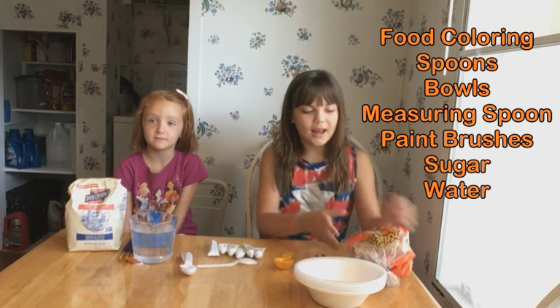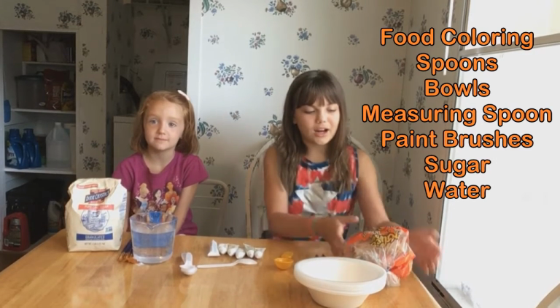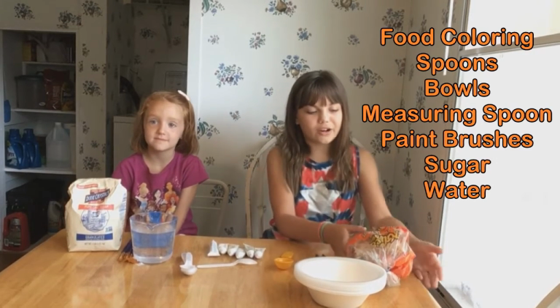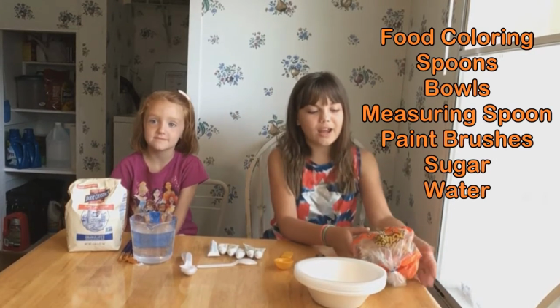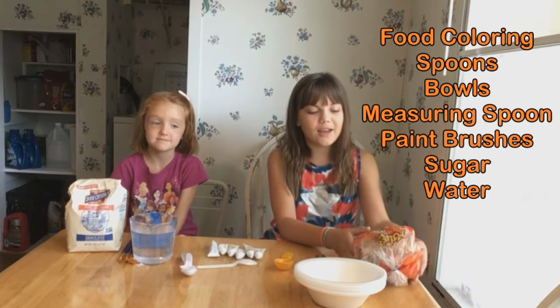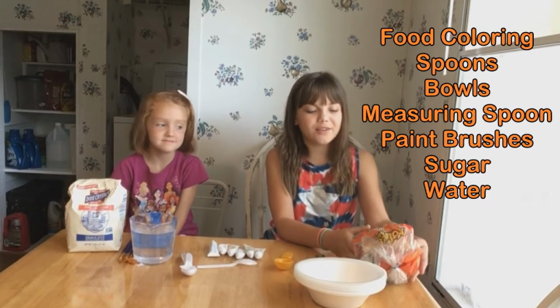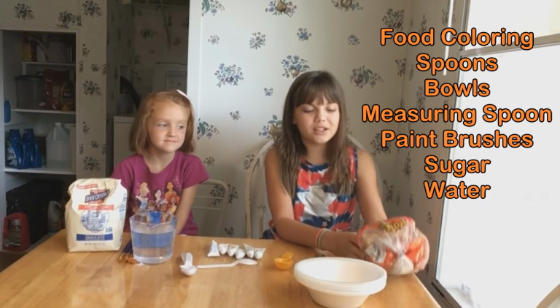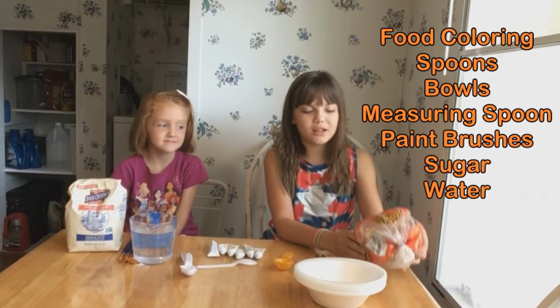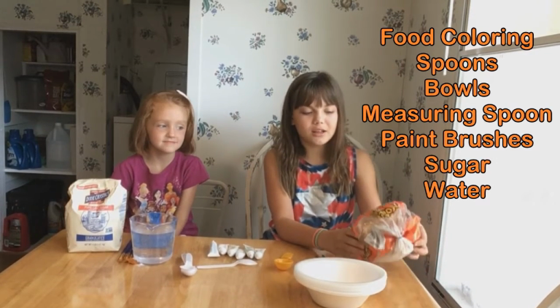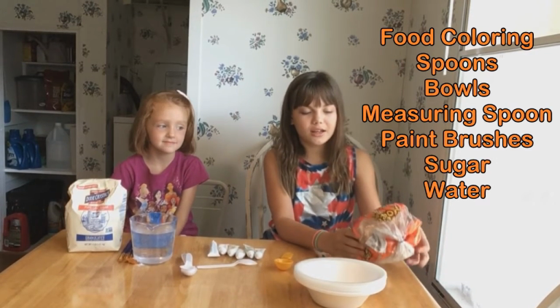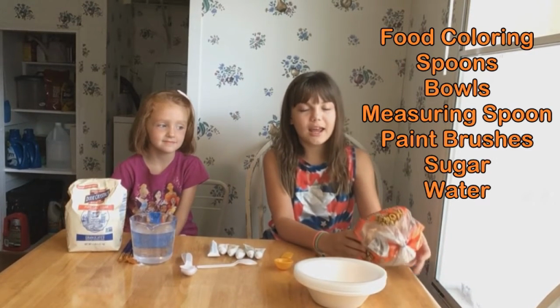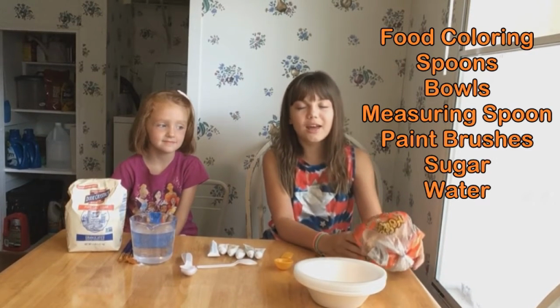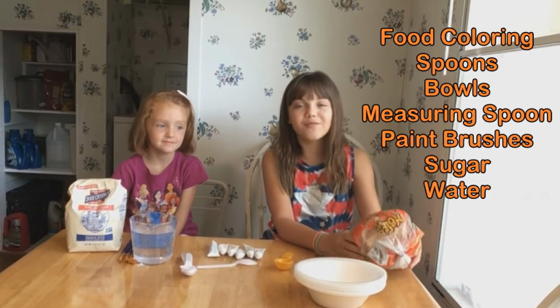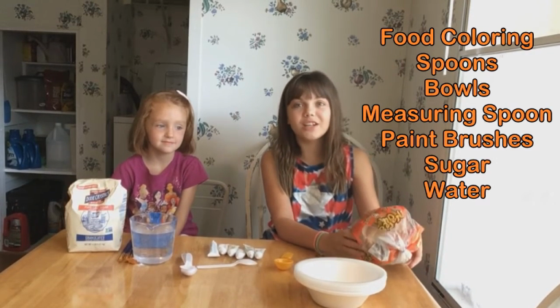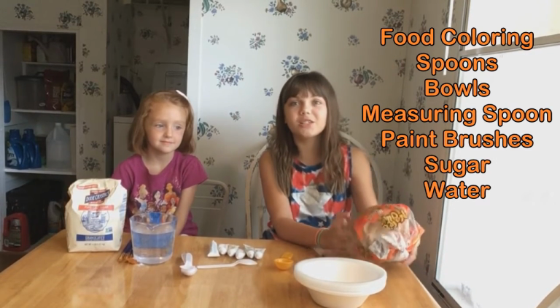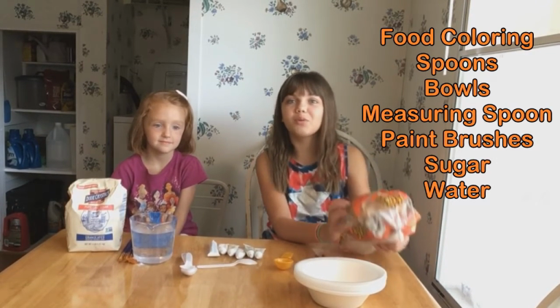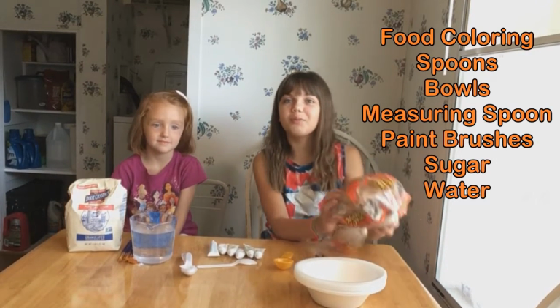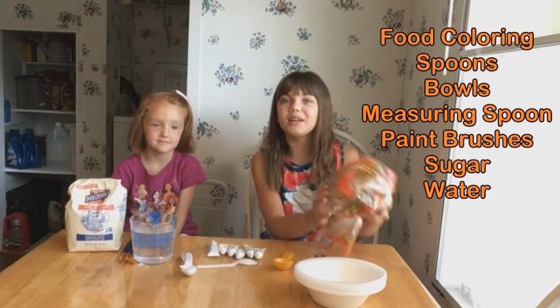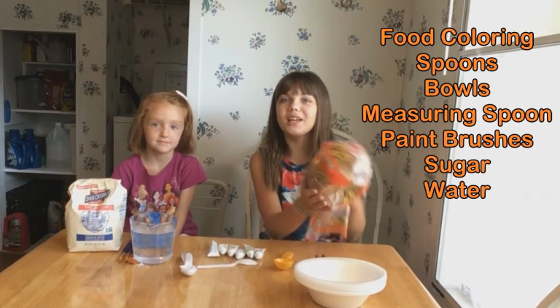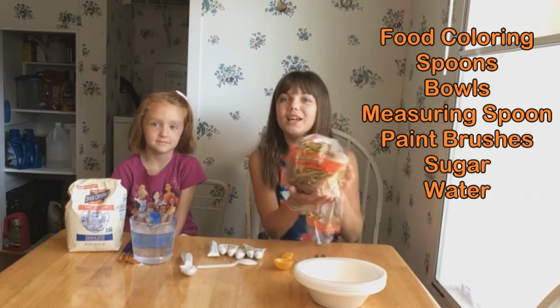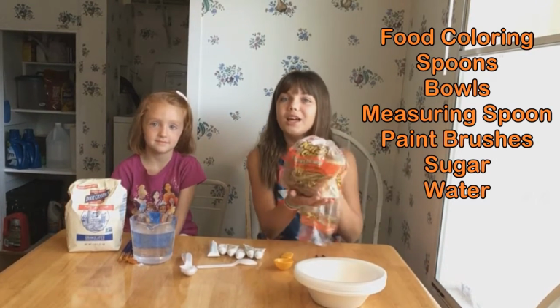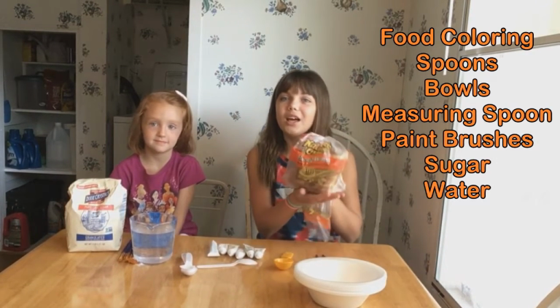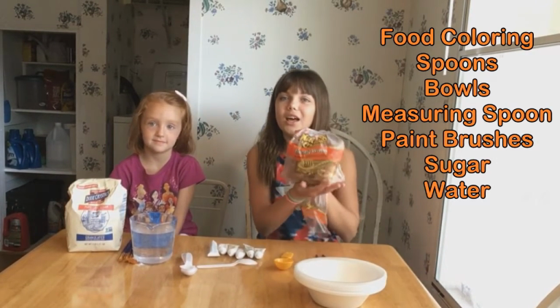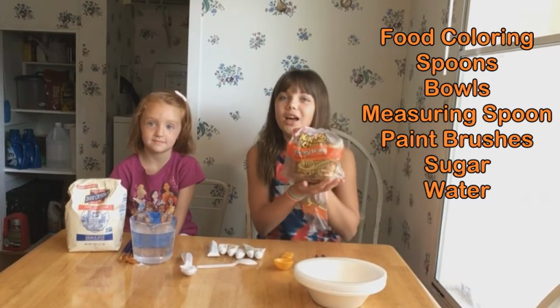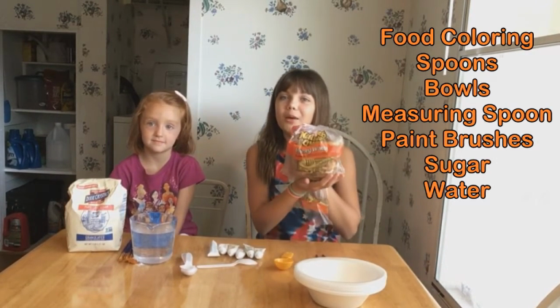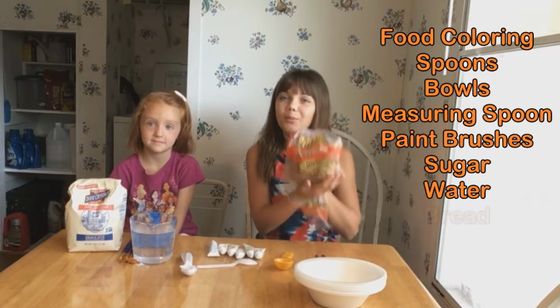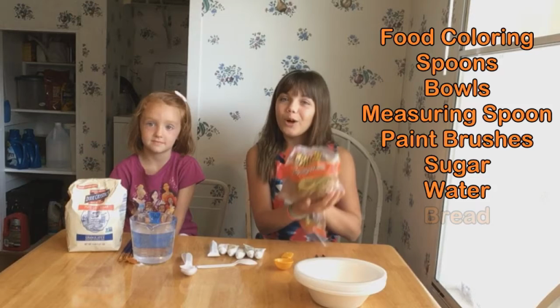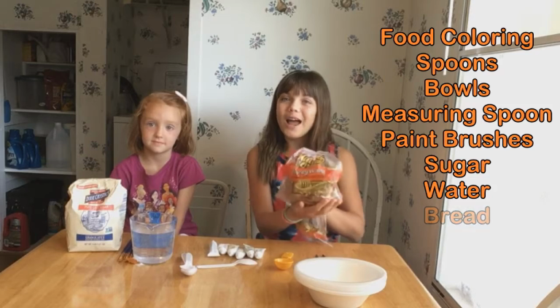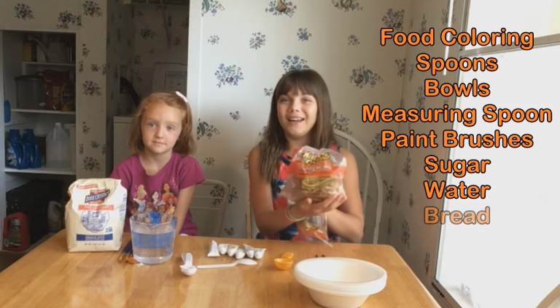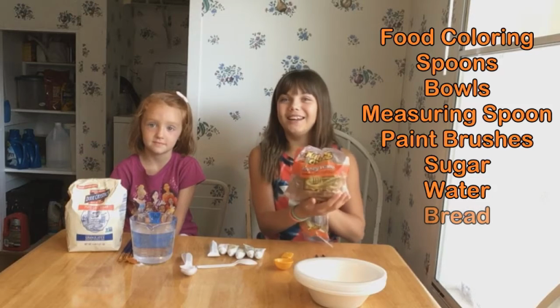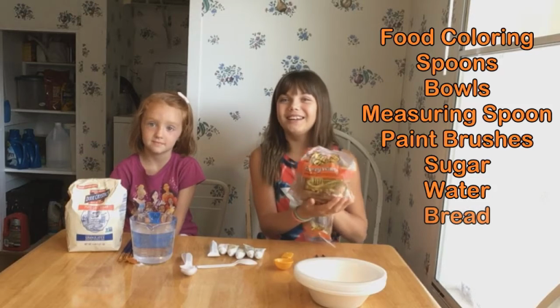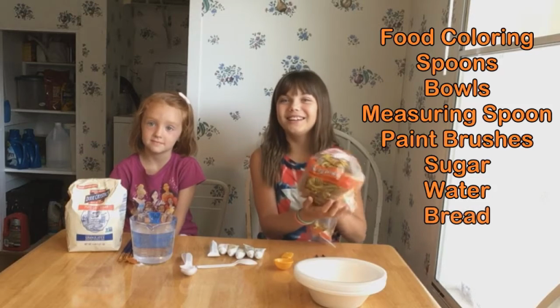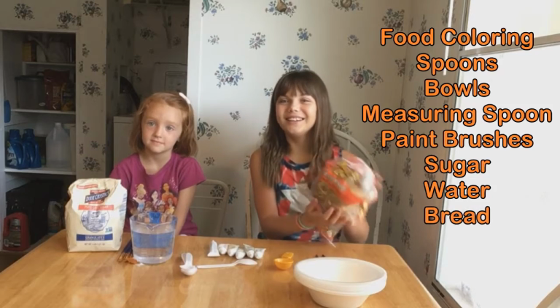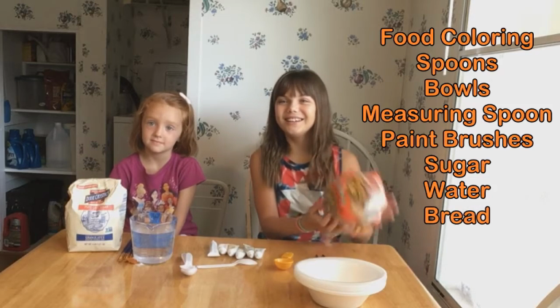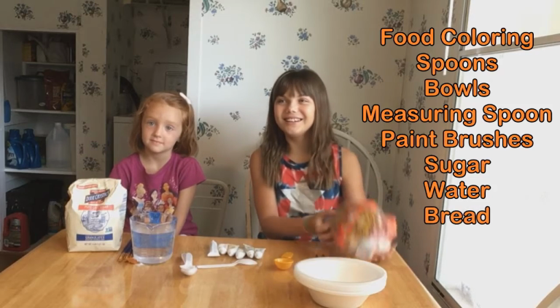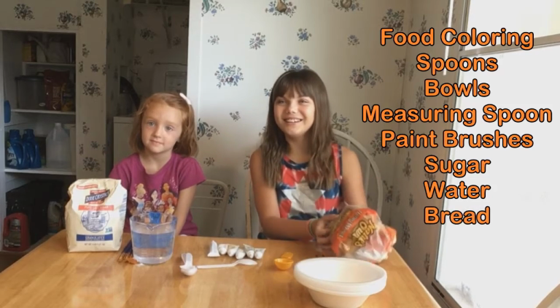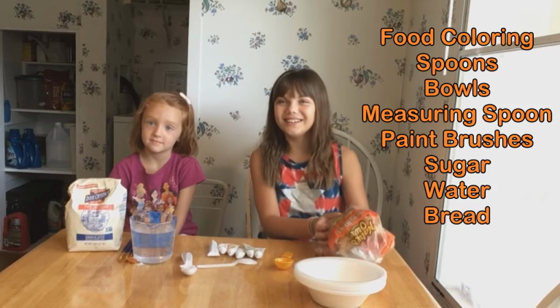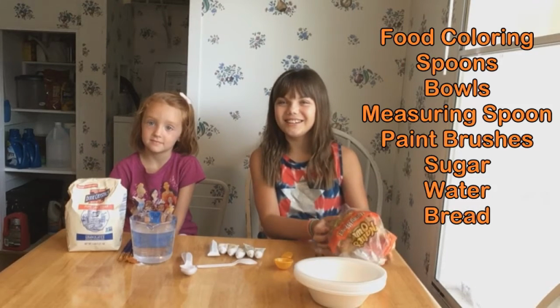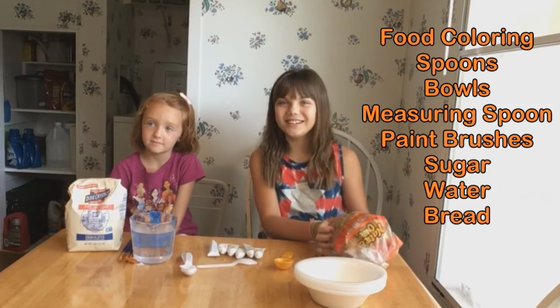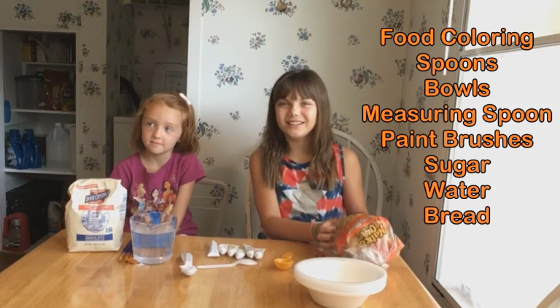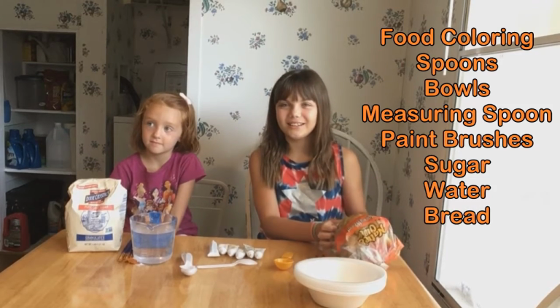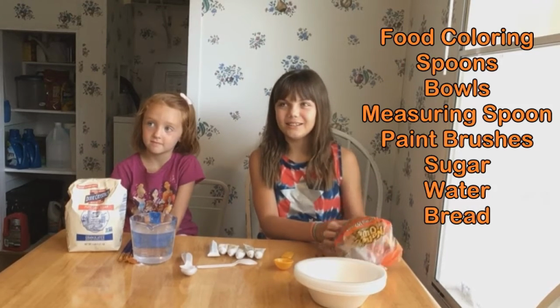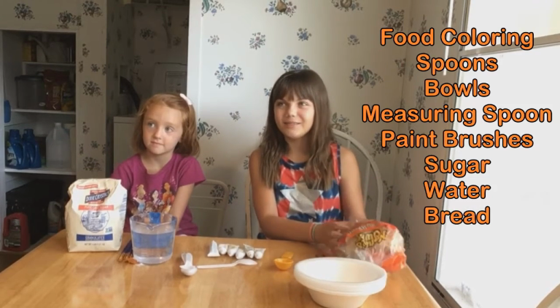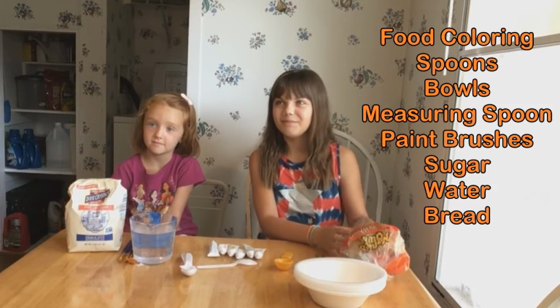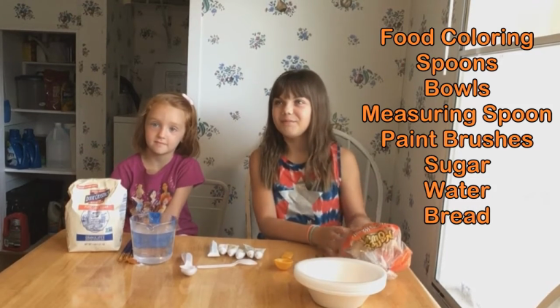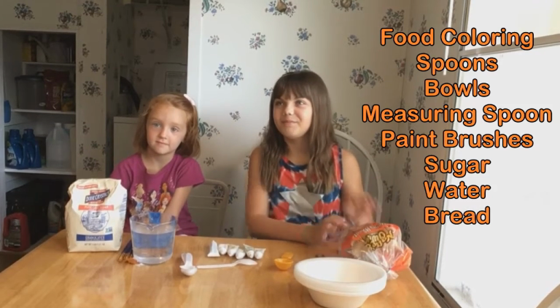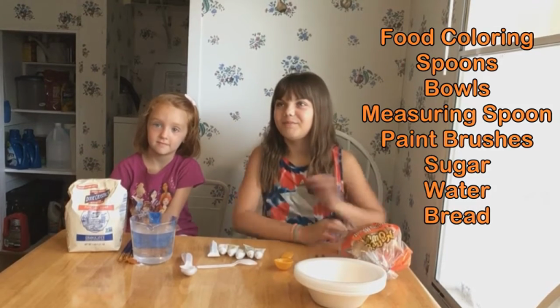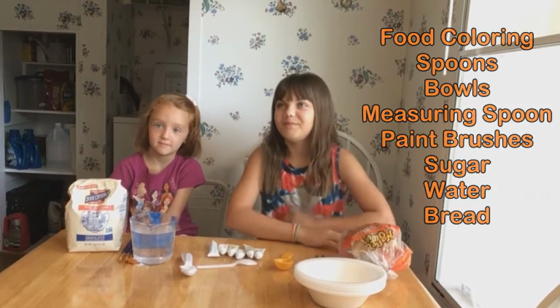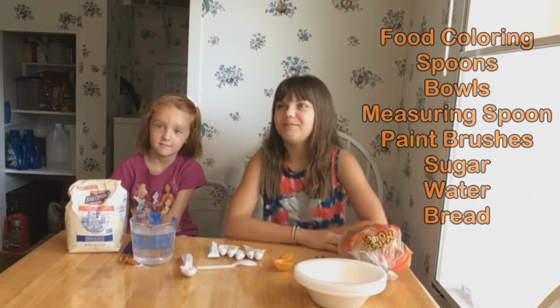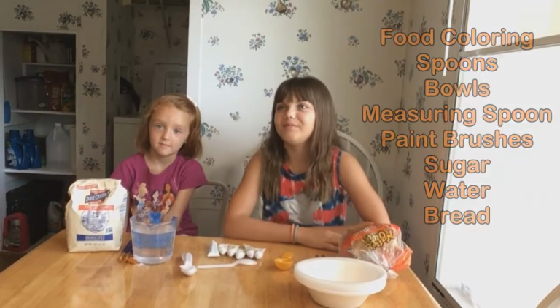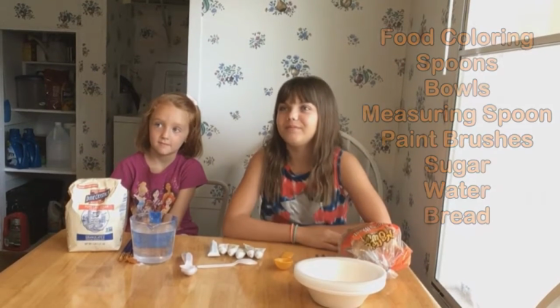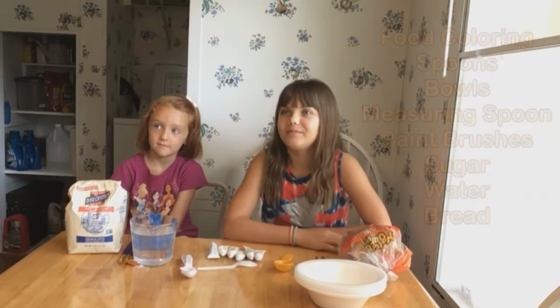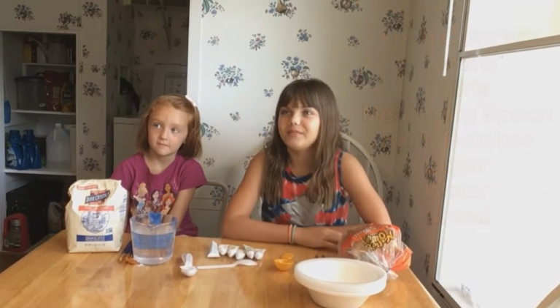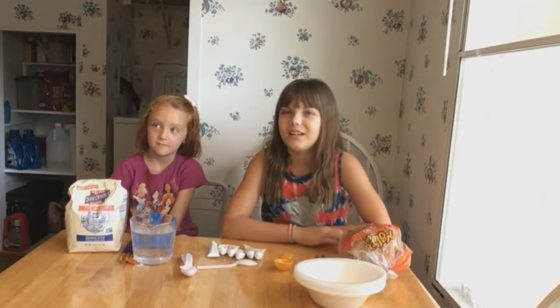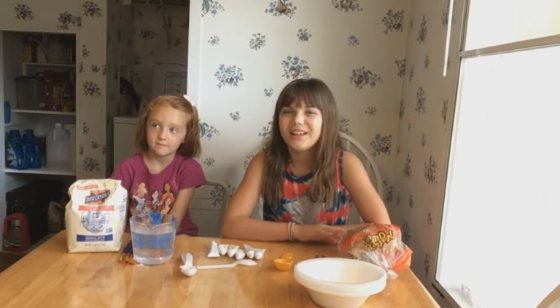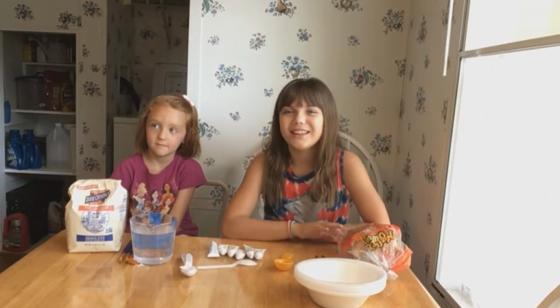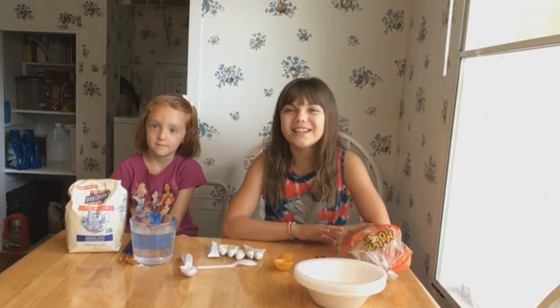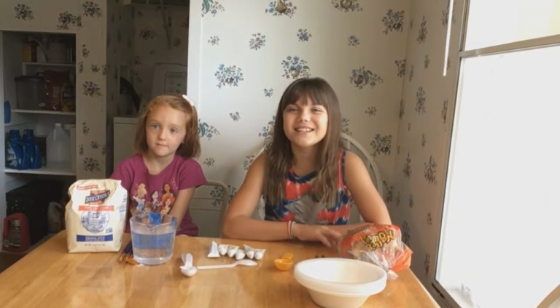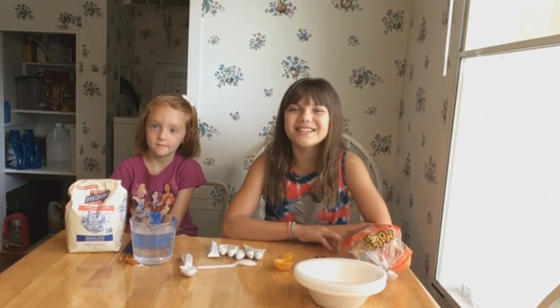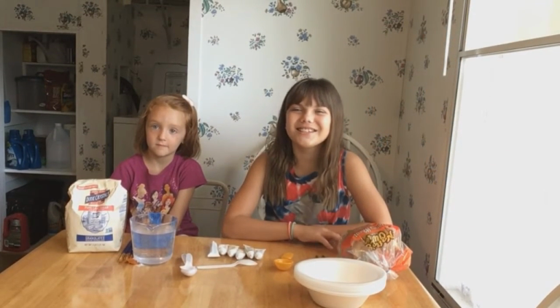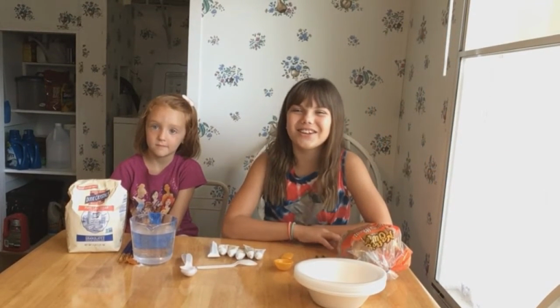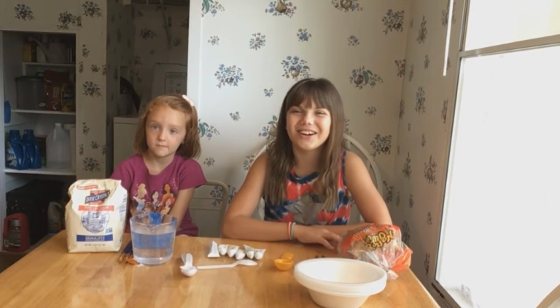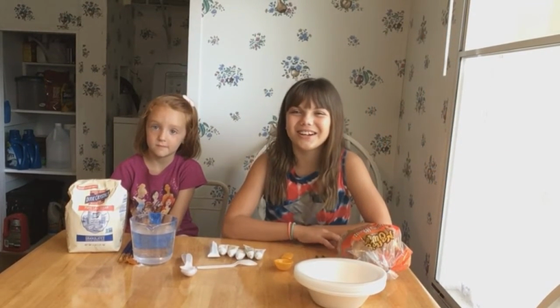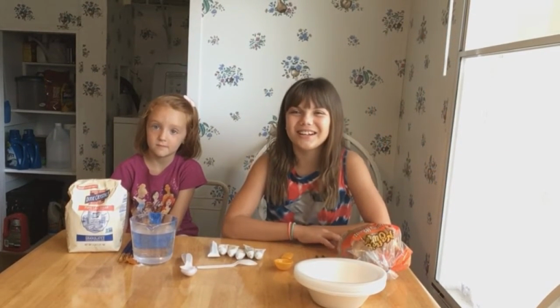And our canvas will be bread. Let's get started.